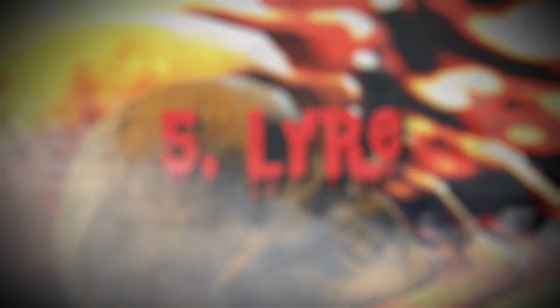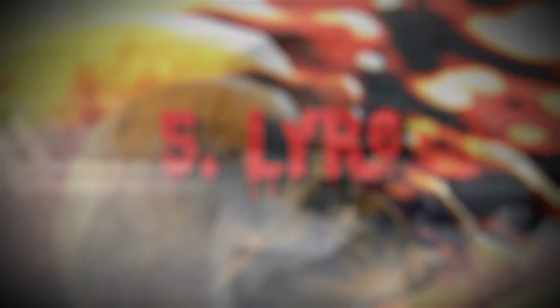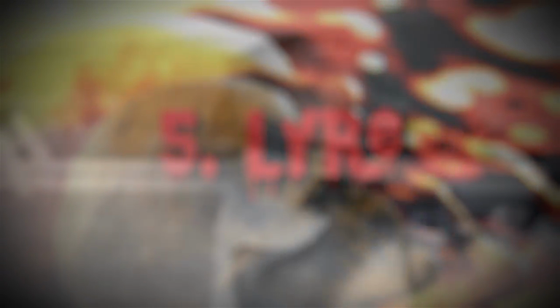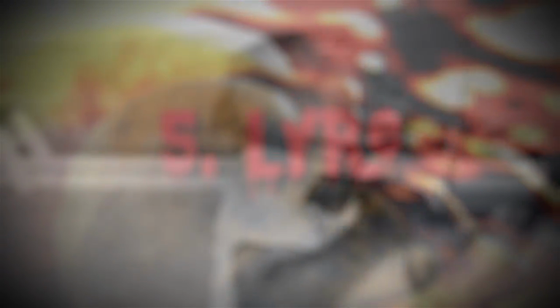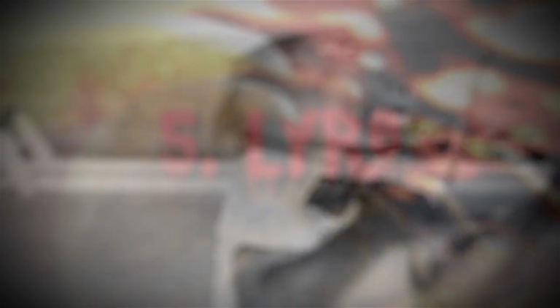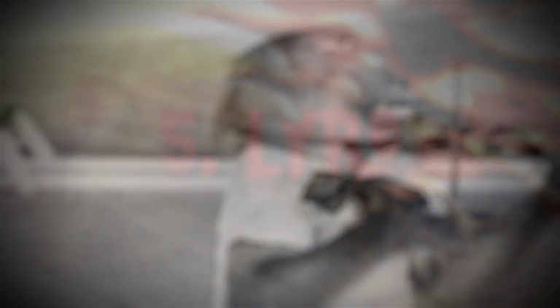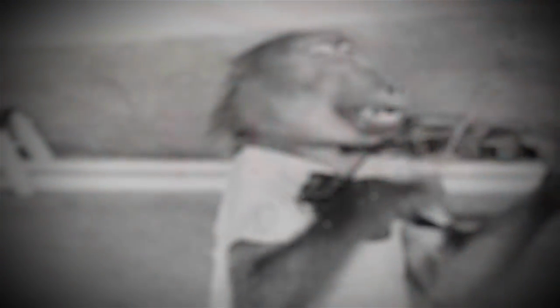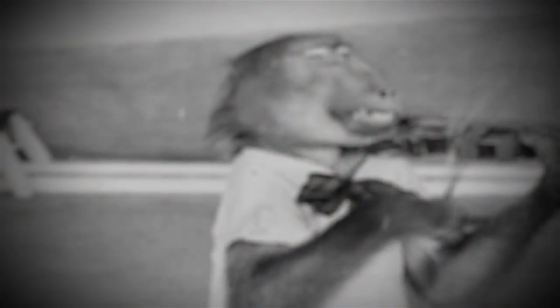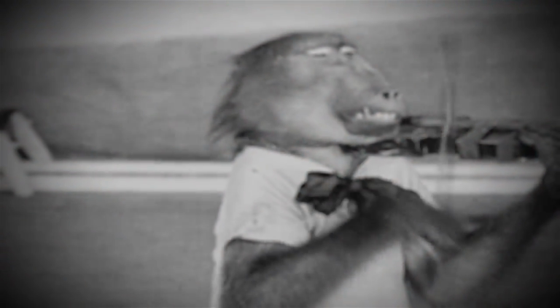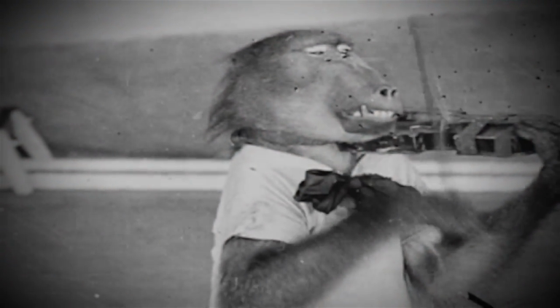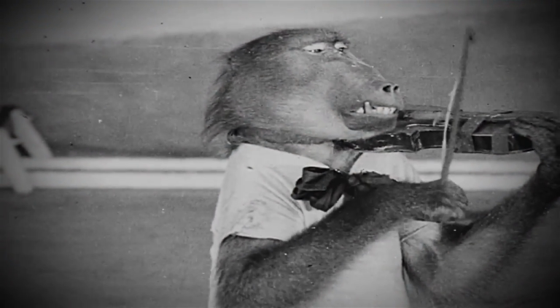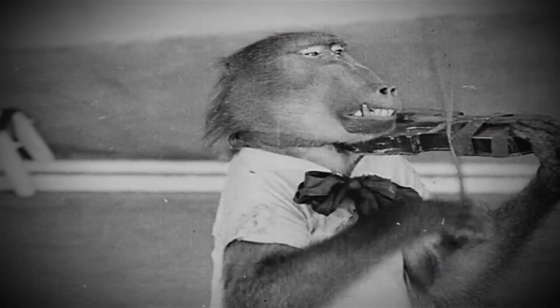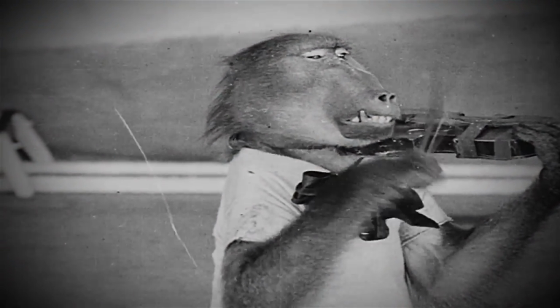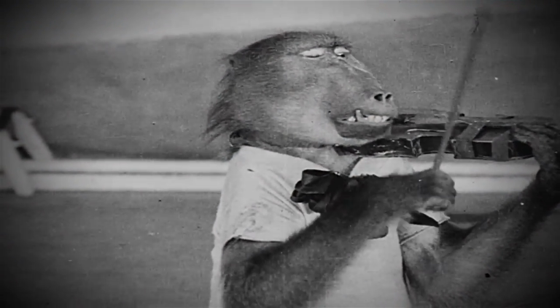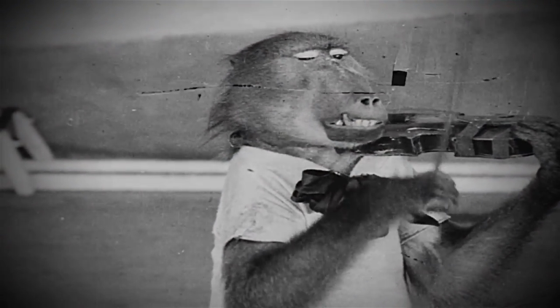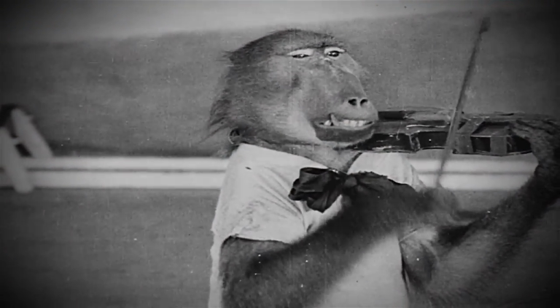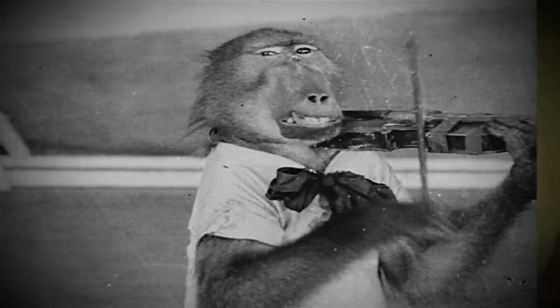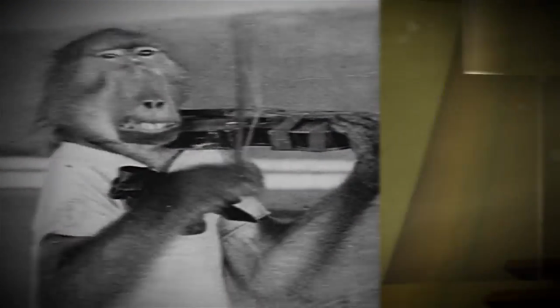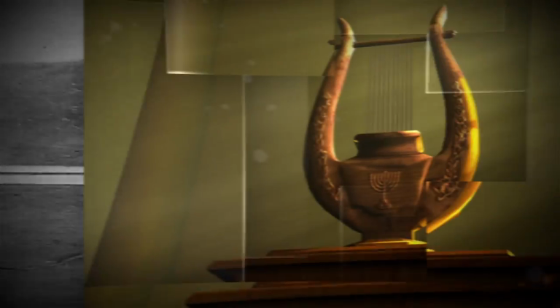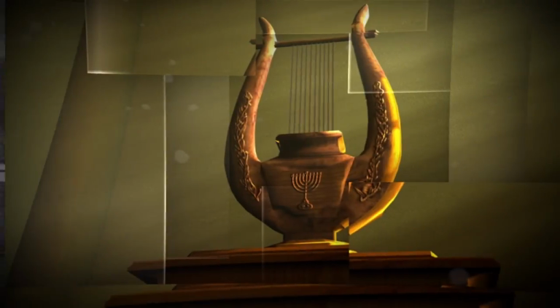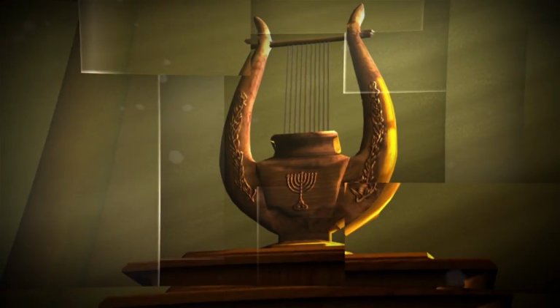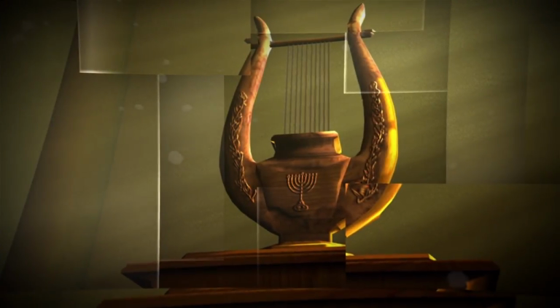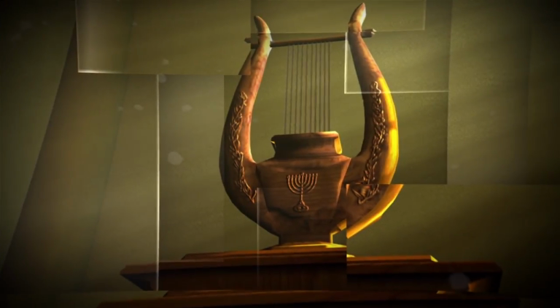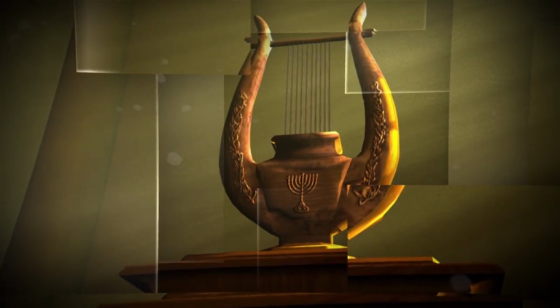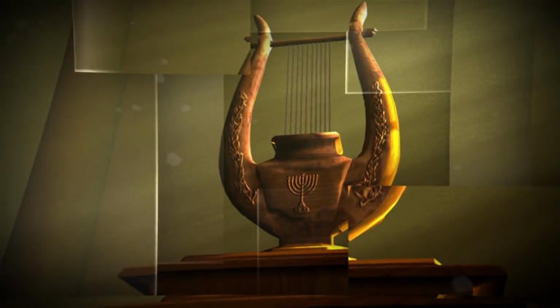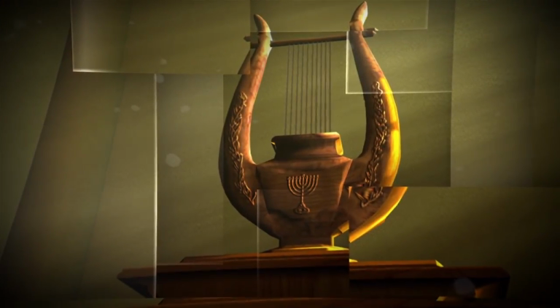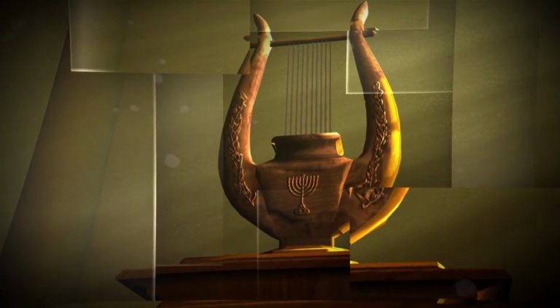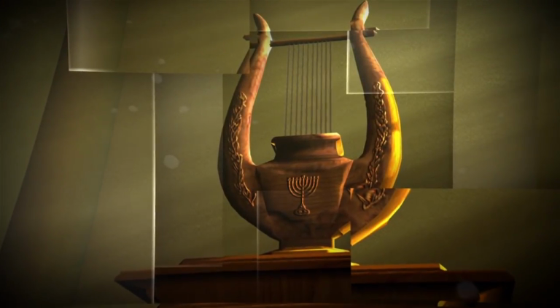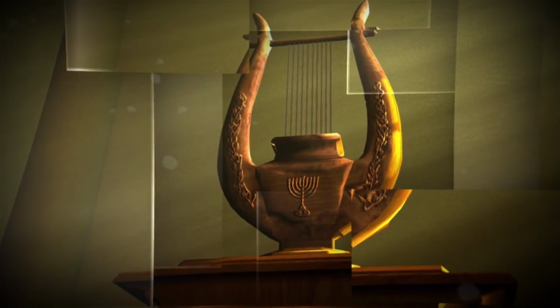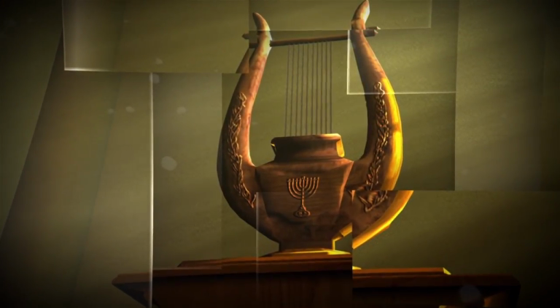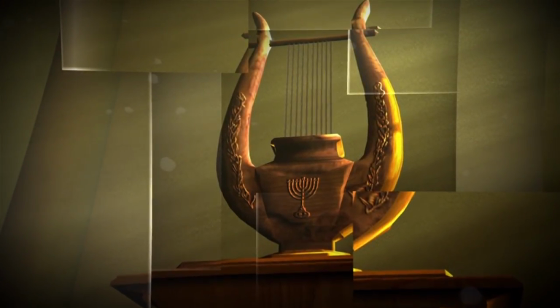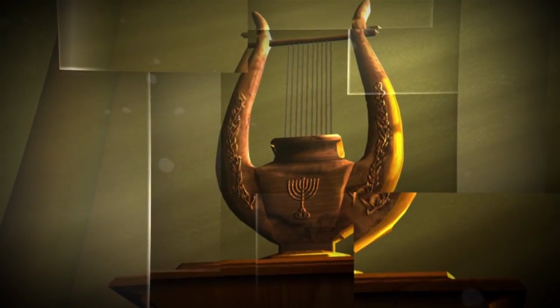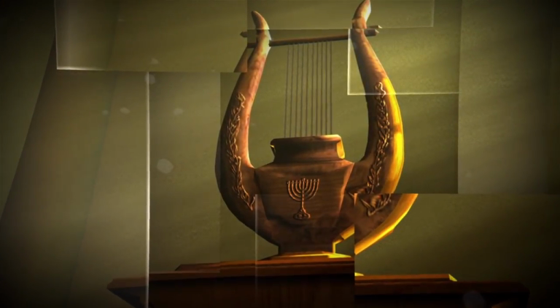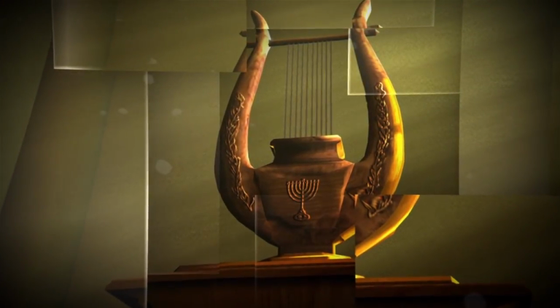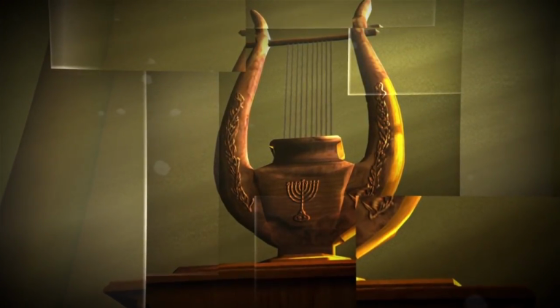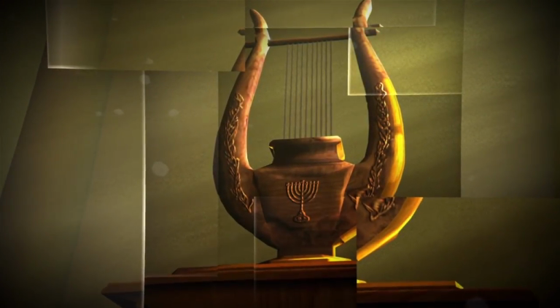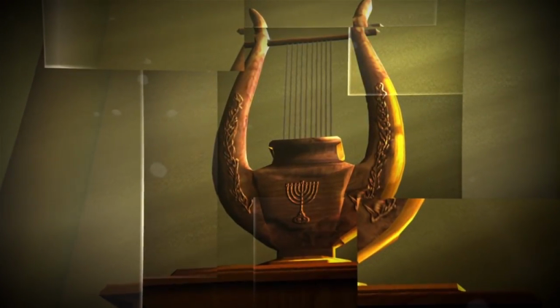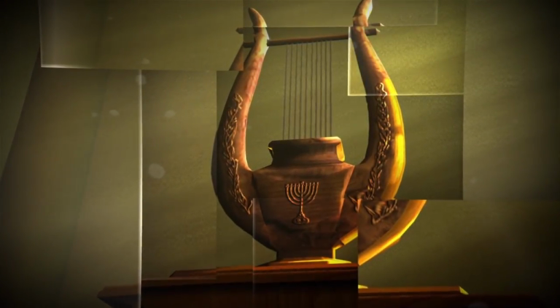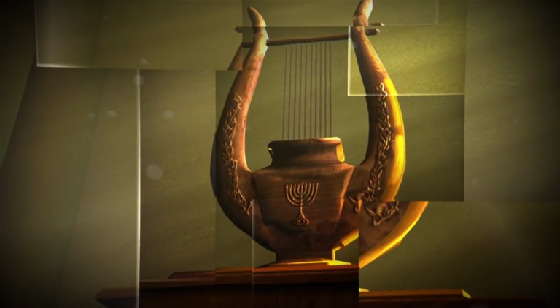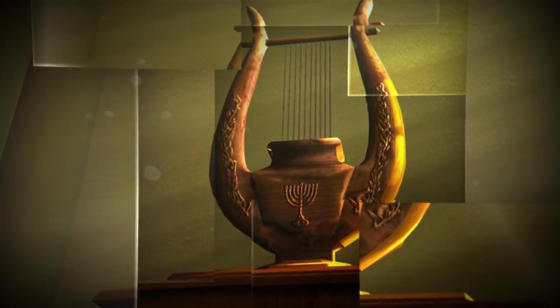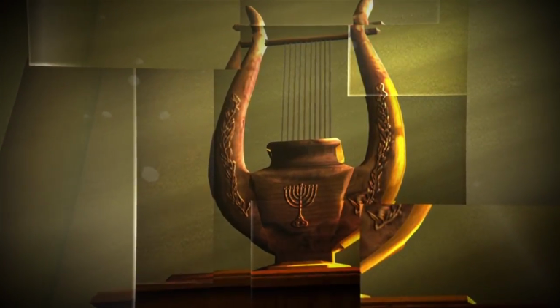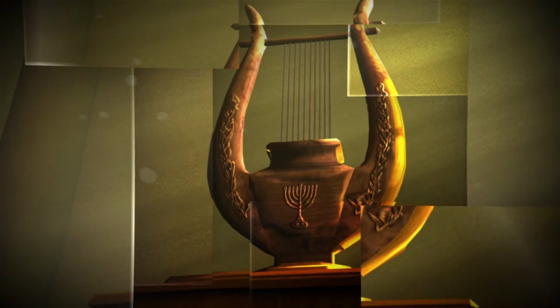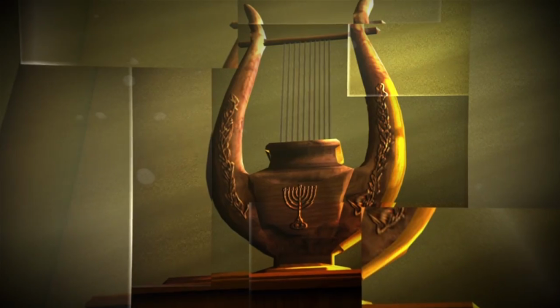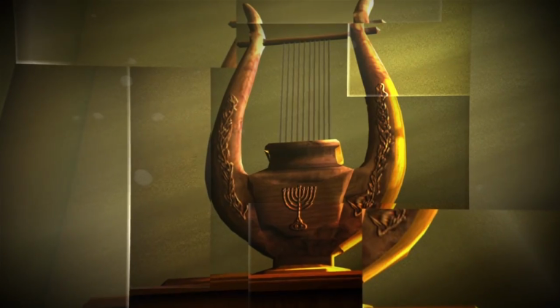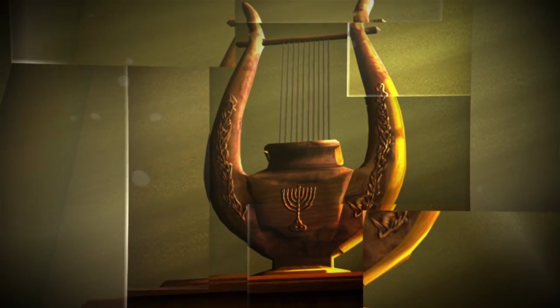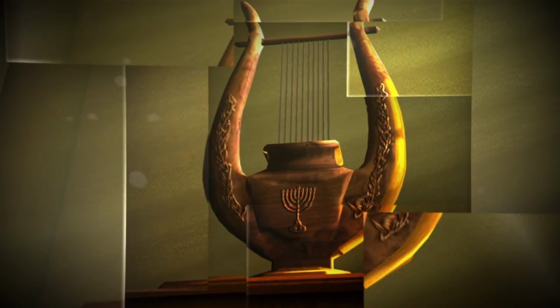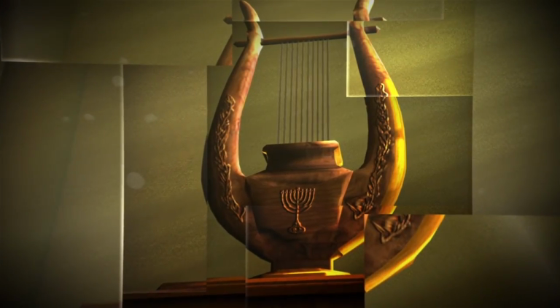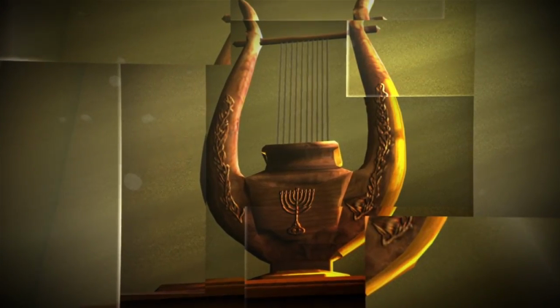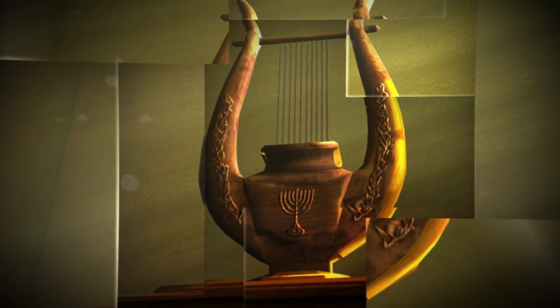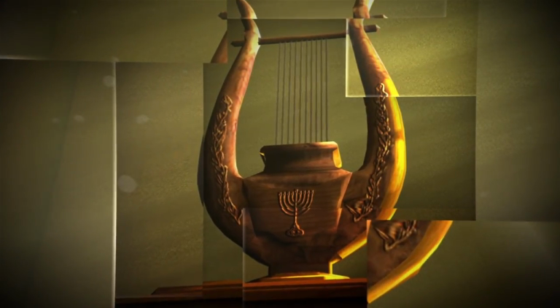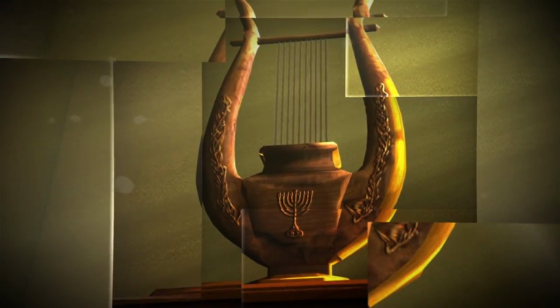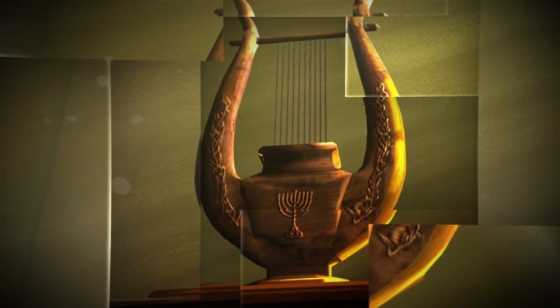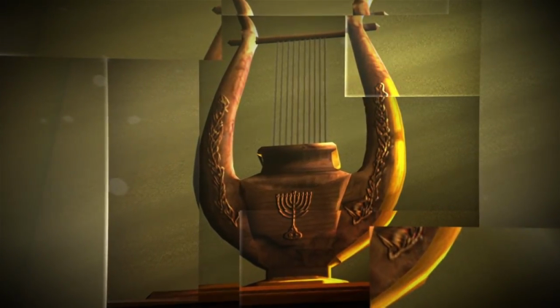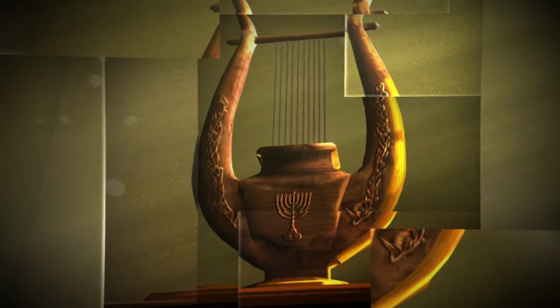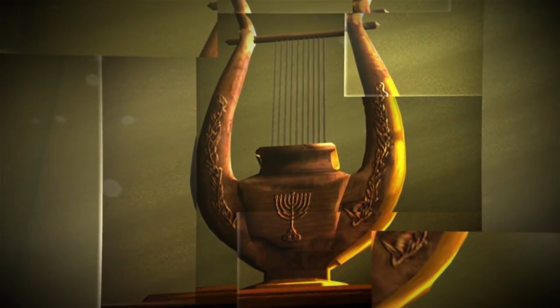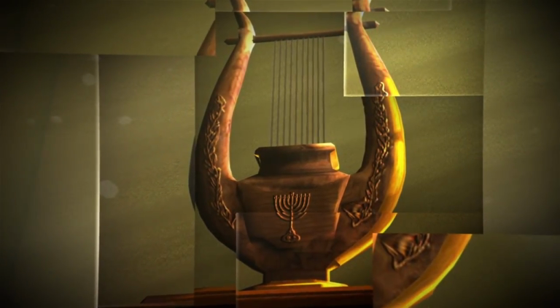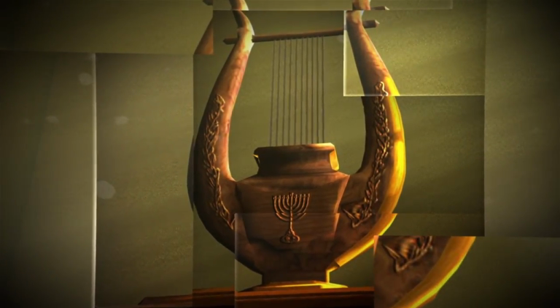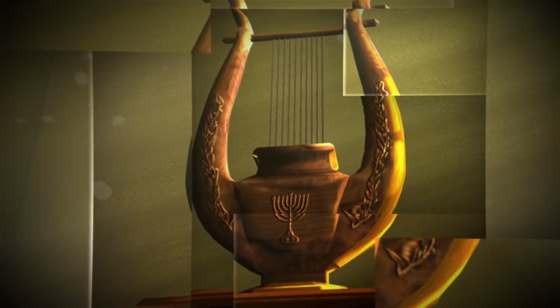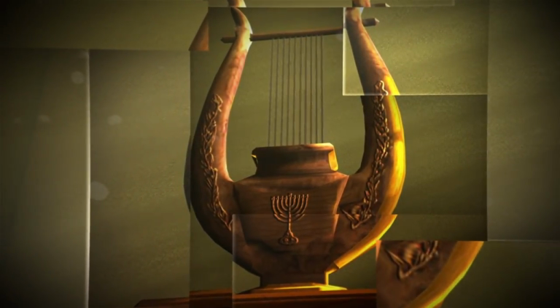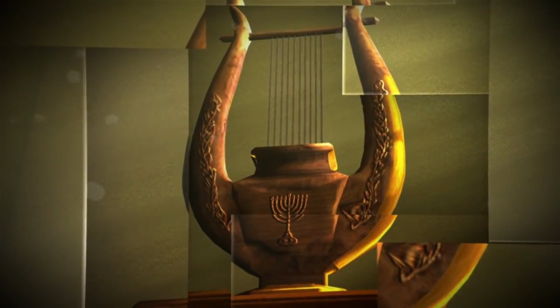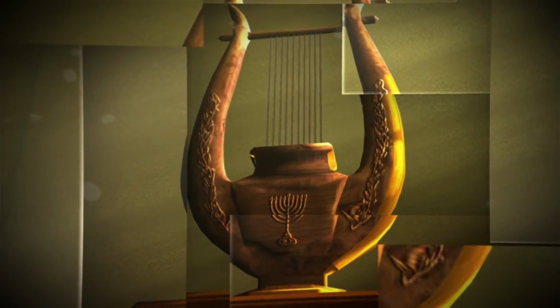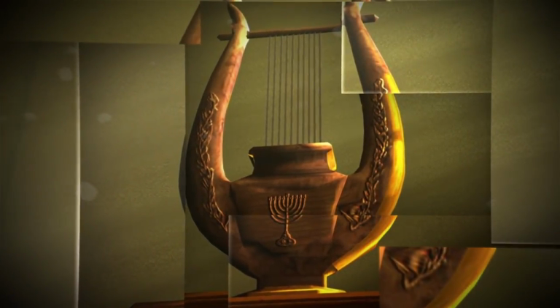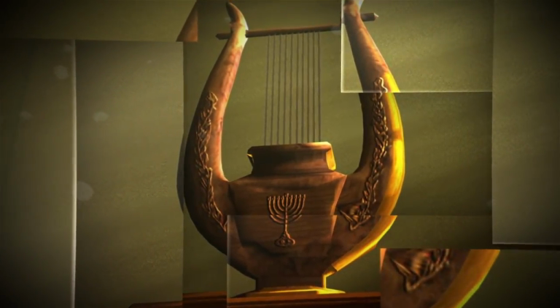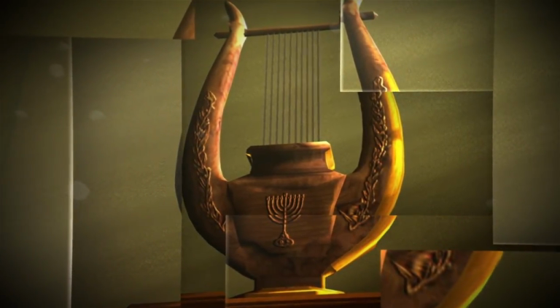Do you play a musical instrument? Fancy playing a lyre? A lyre is a stringed instrument like a small U-shaped harp with strings fixed to a crossbar.